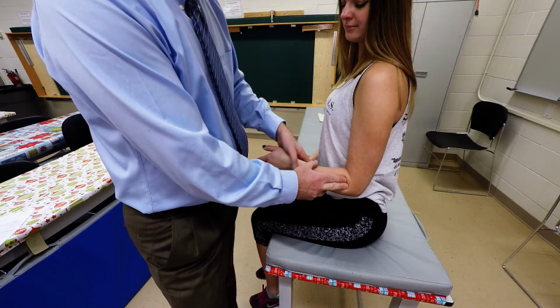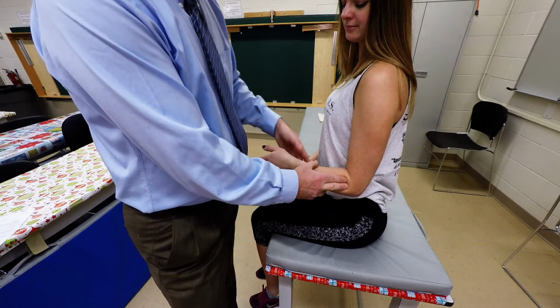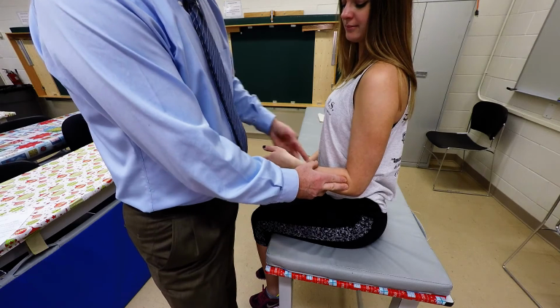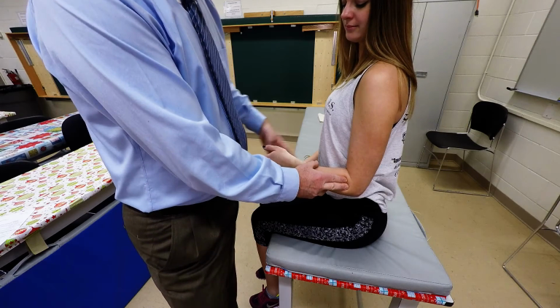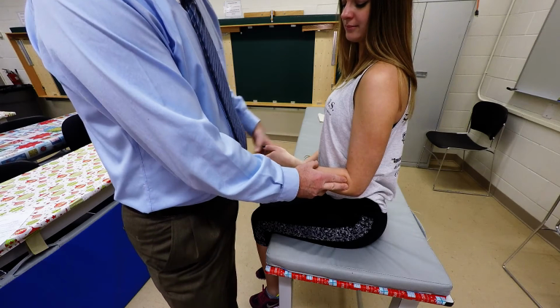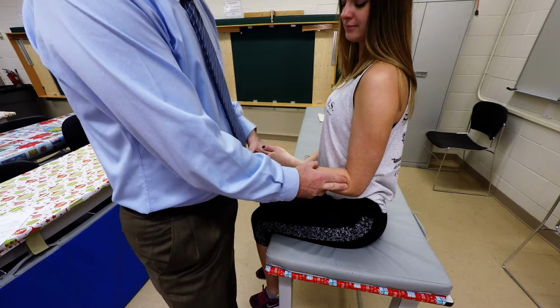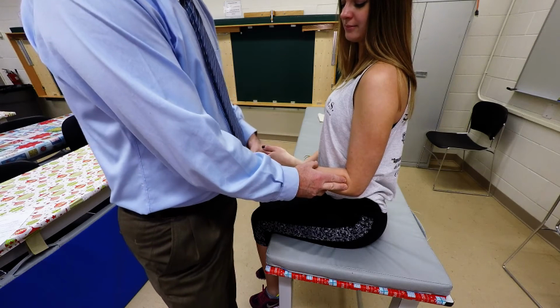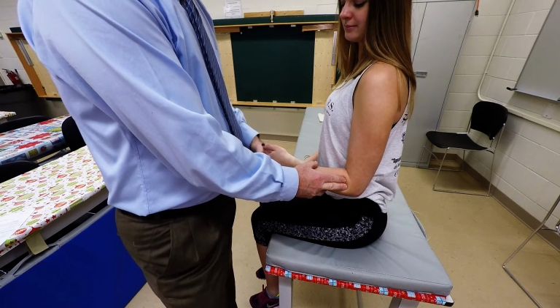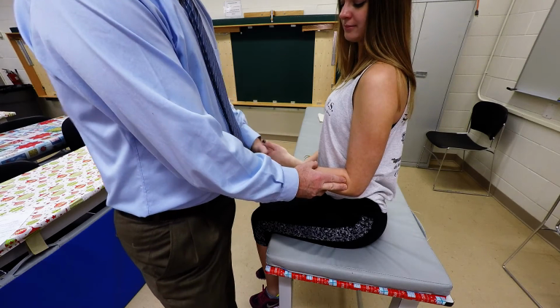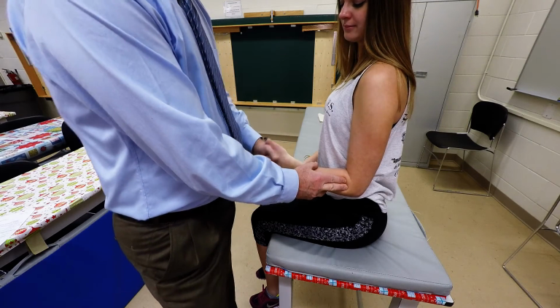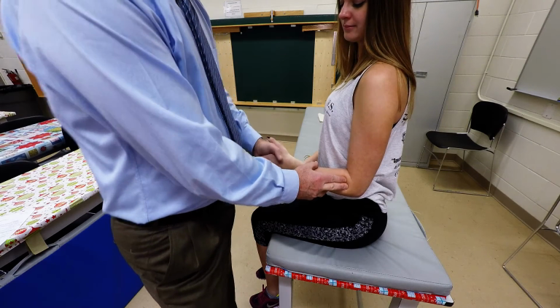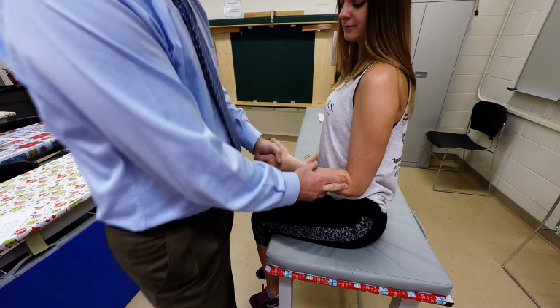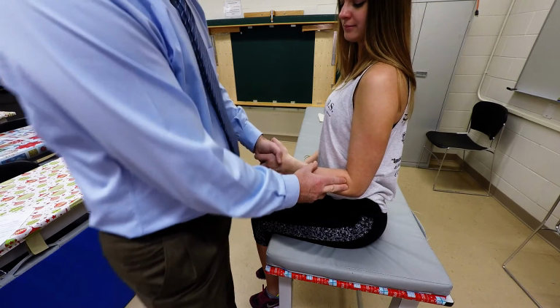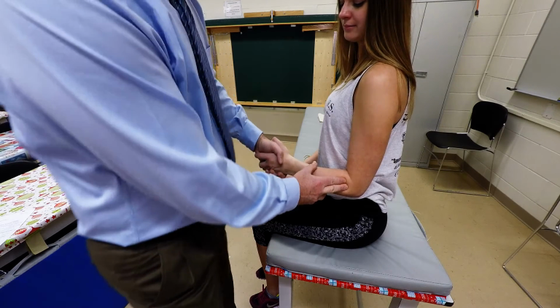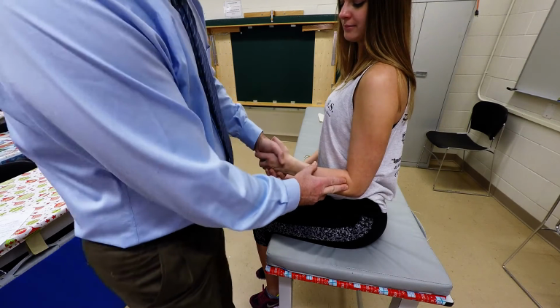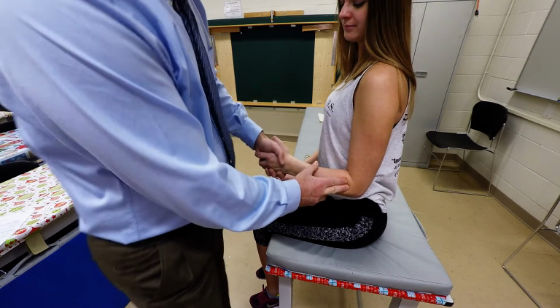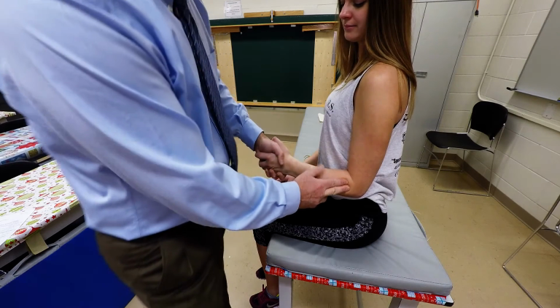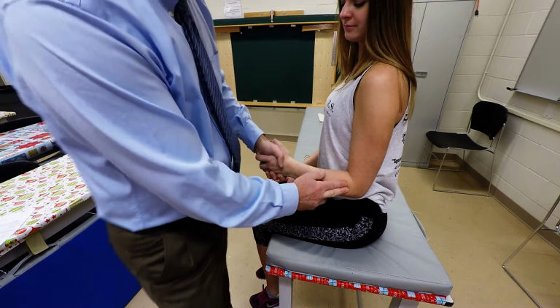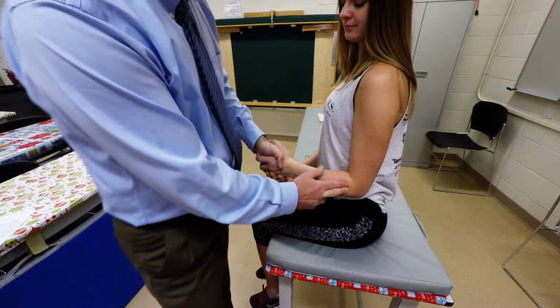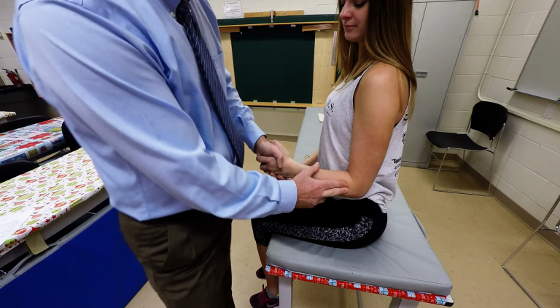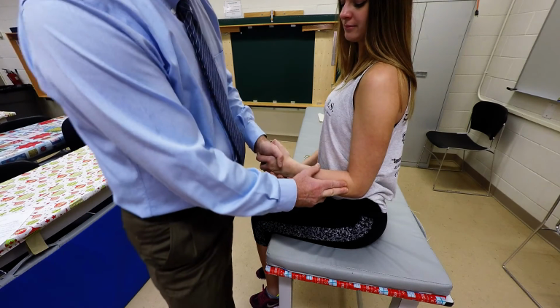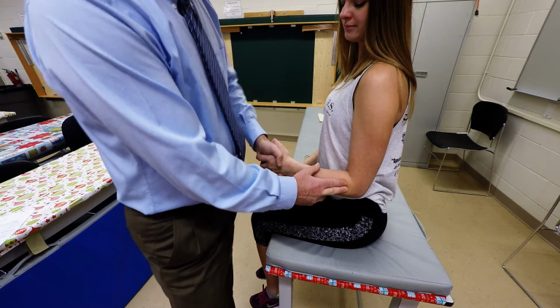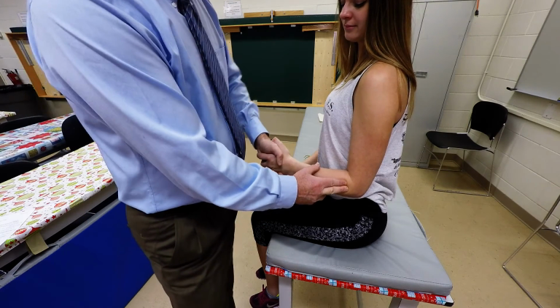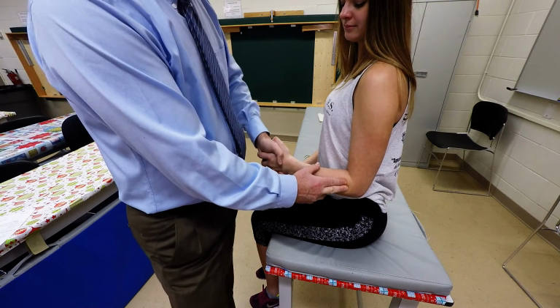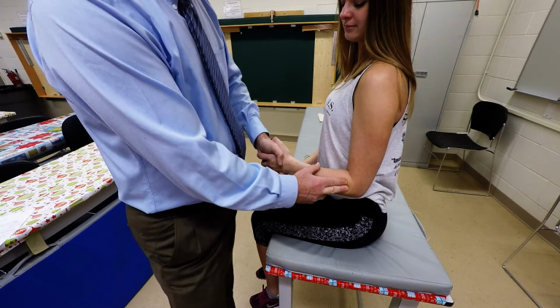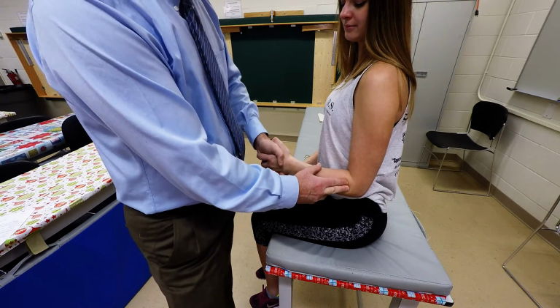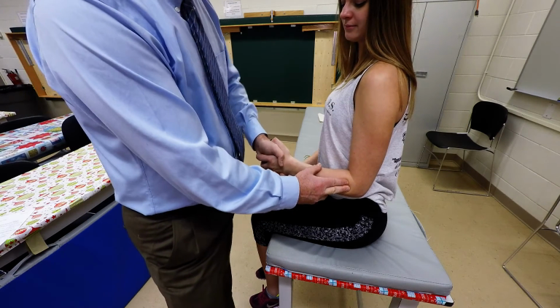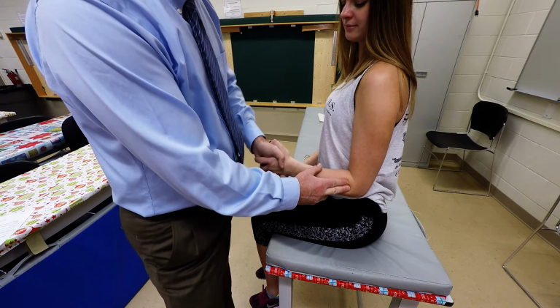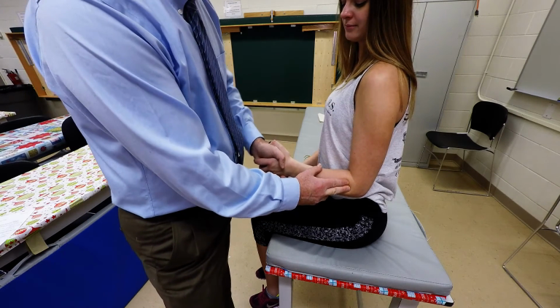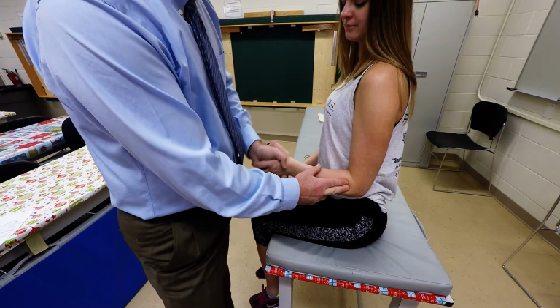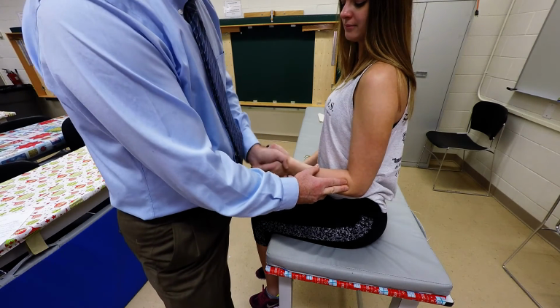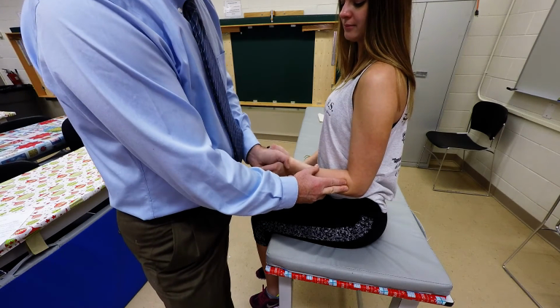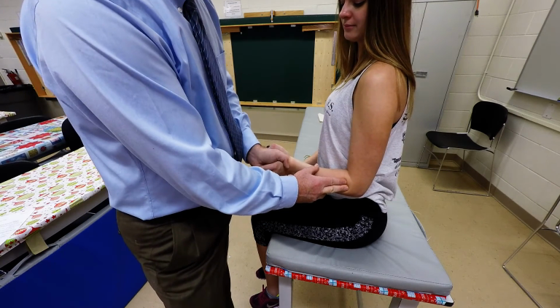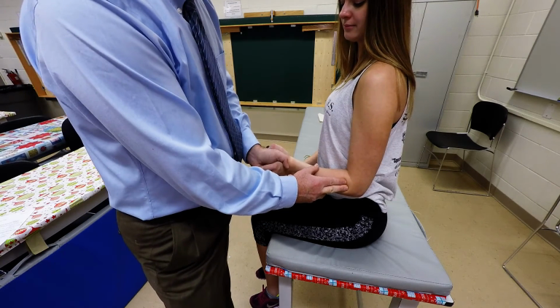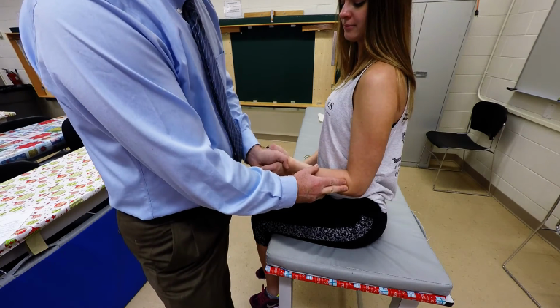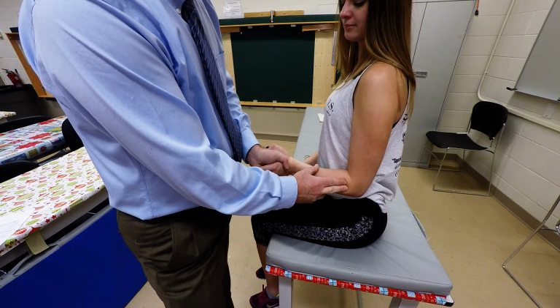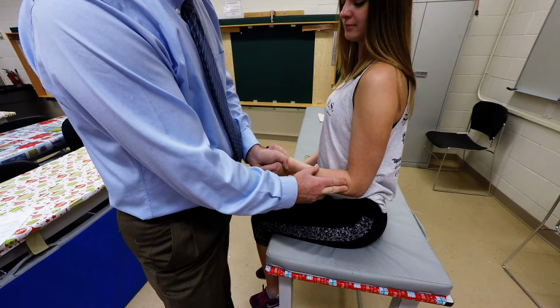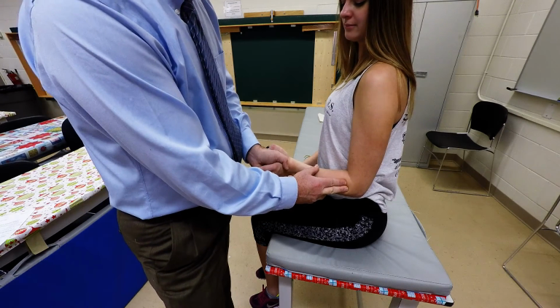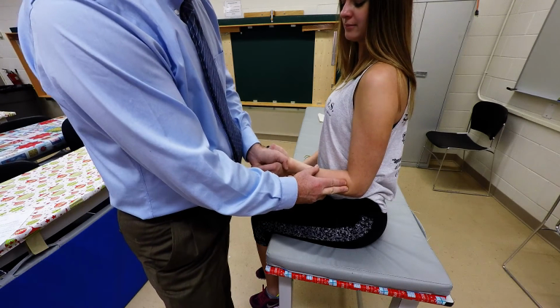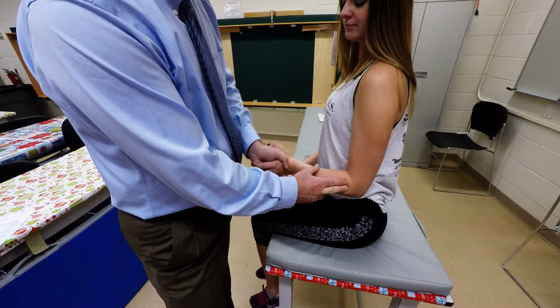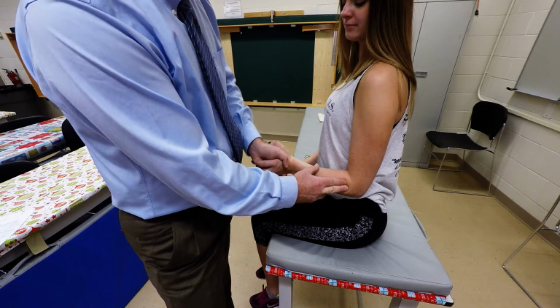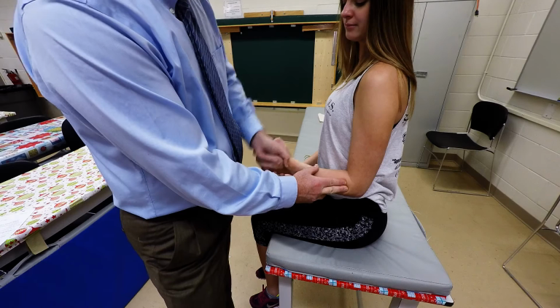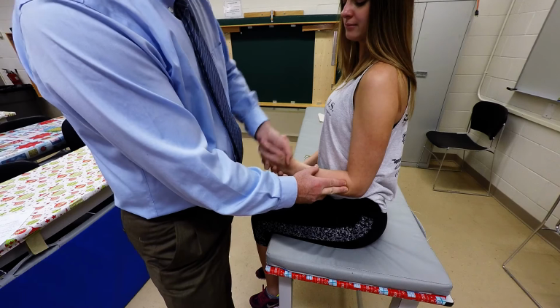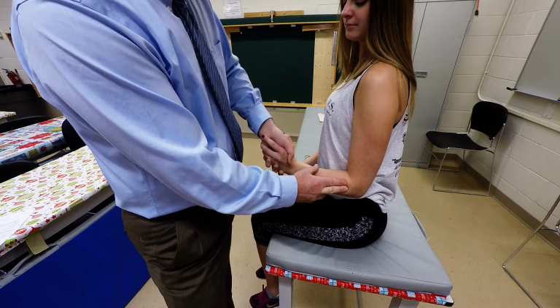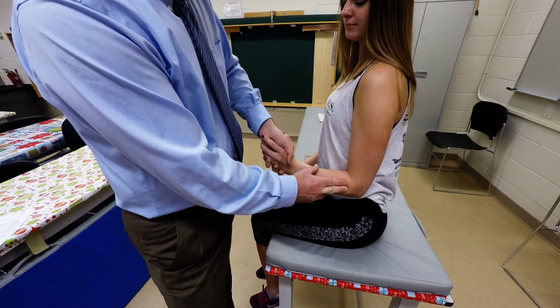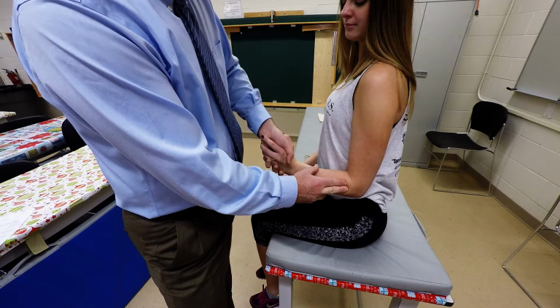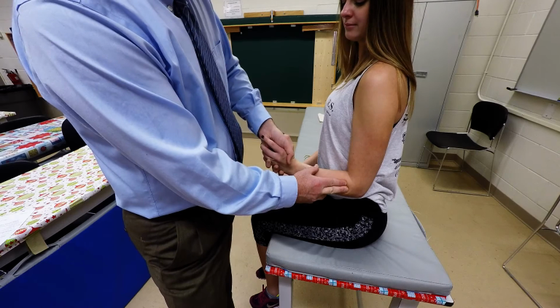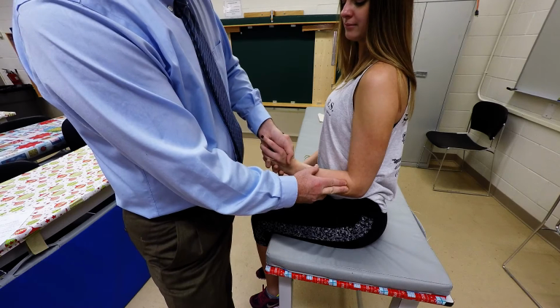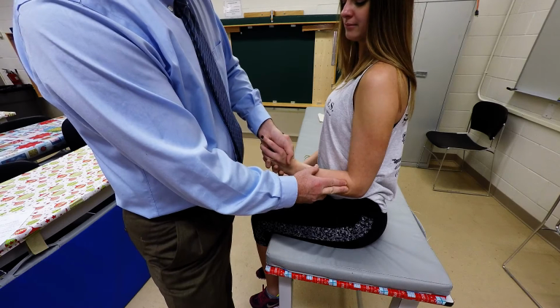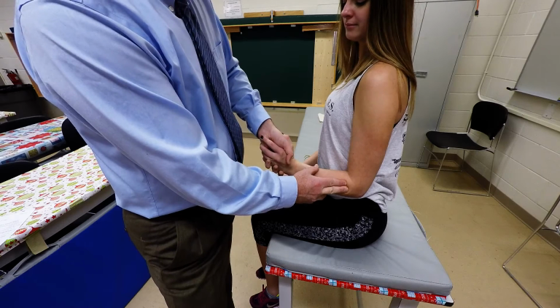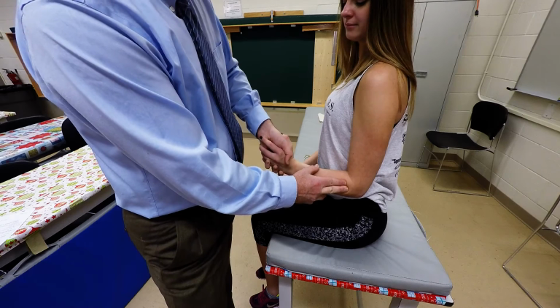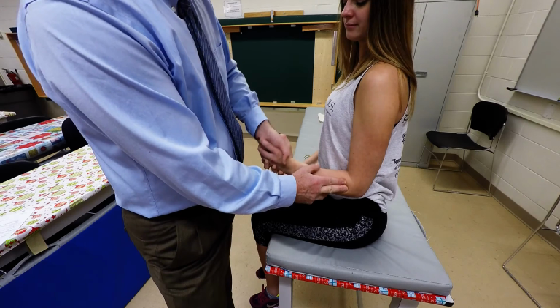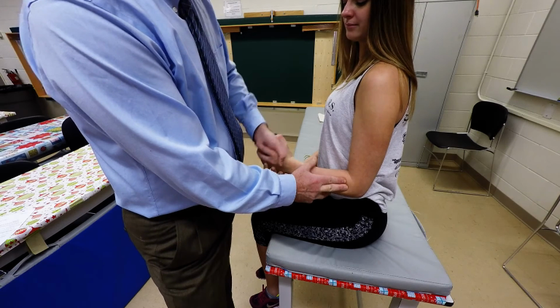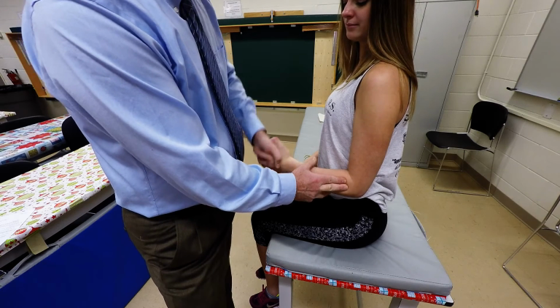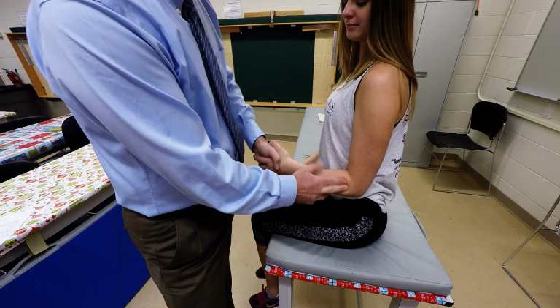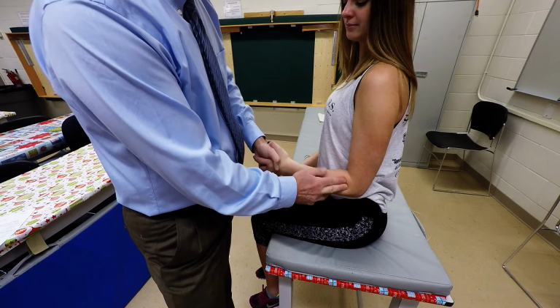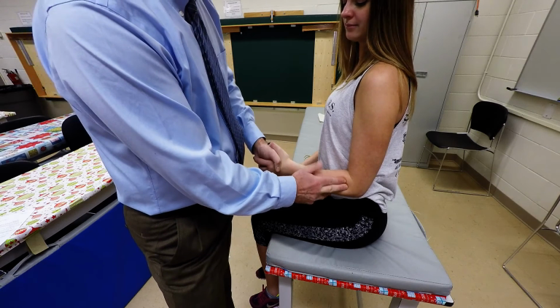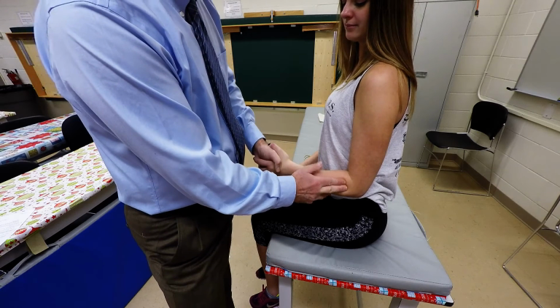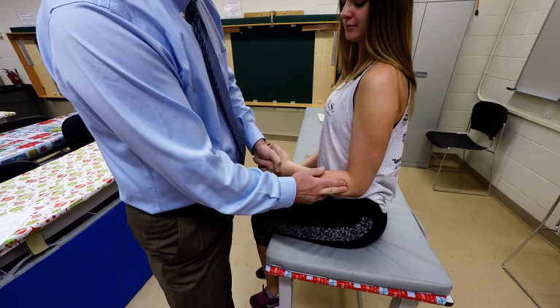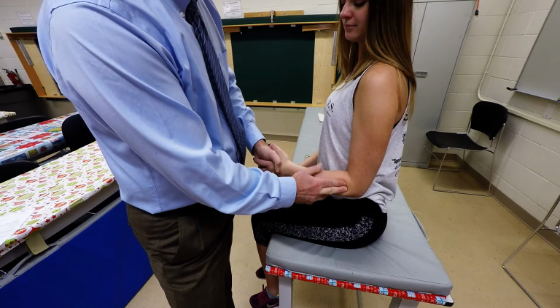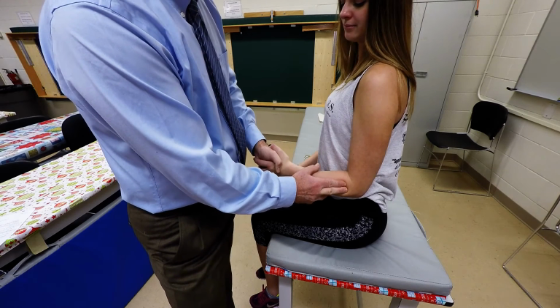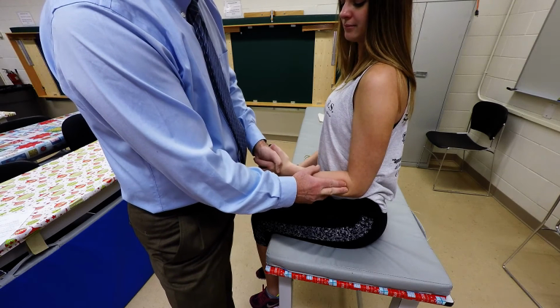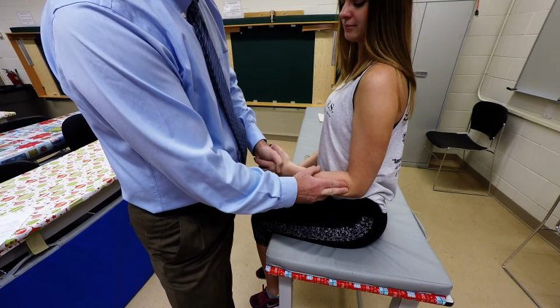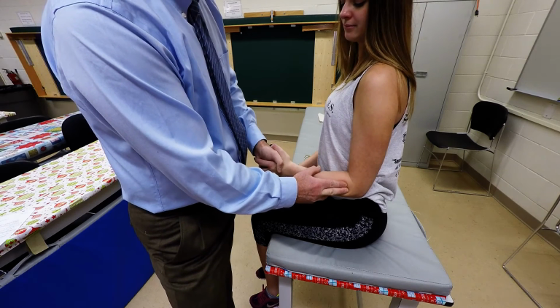Grasp the client's hand and ask them to do wrist extension and radial deviation to palpate those muscles.